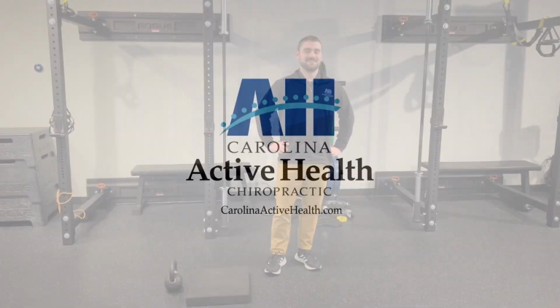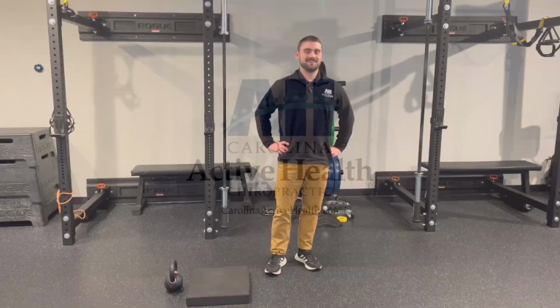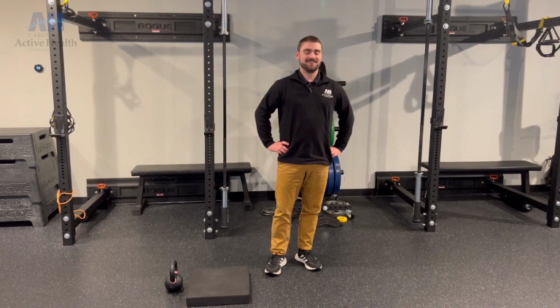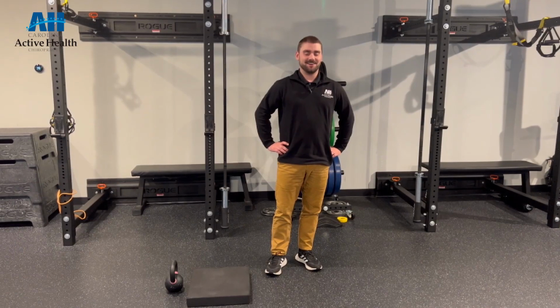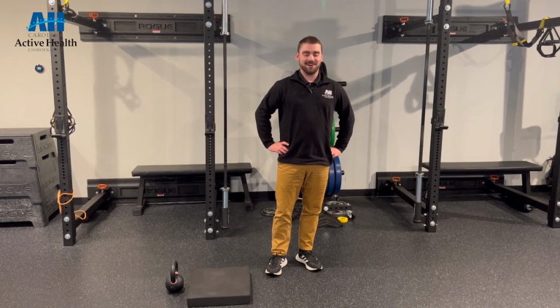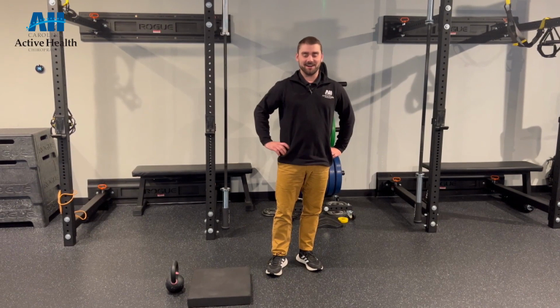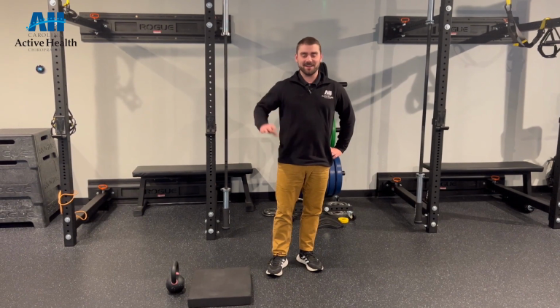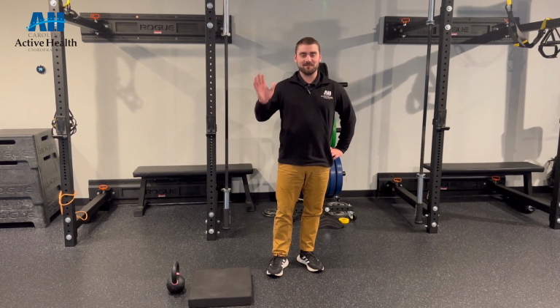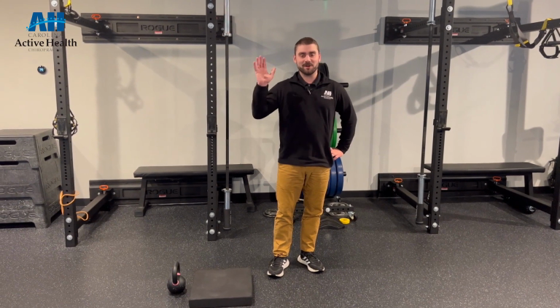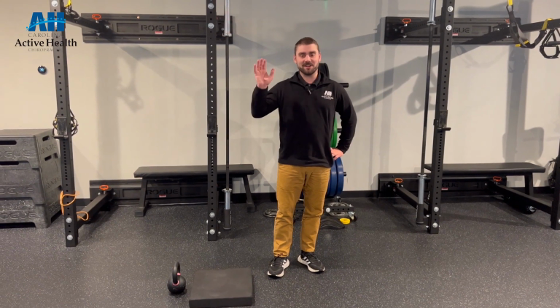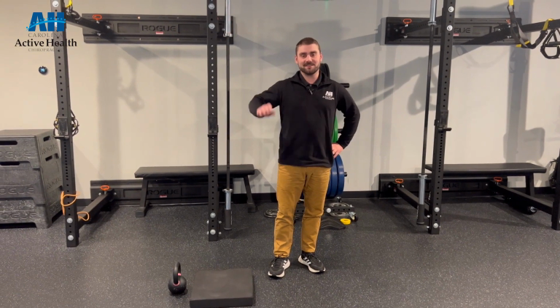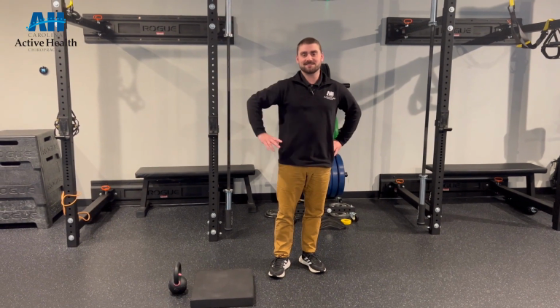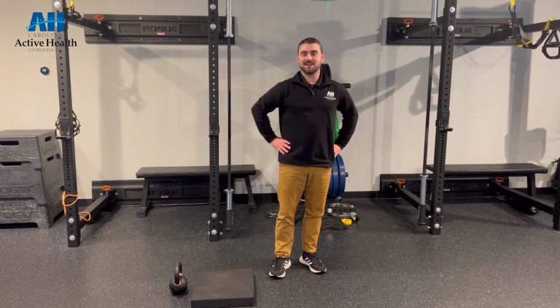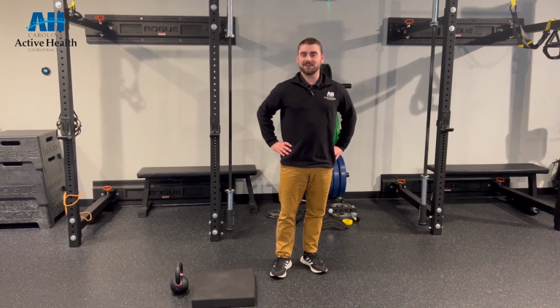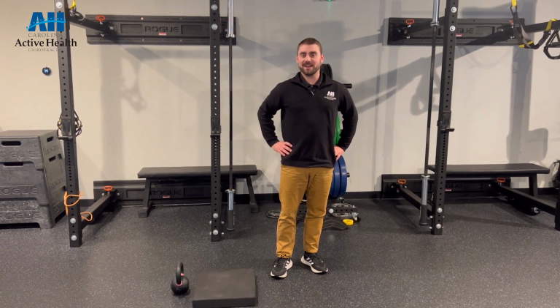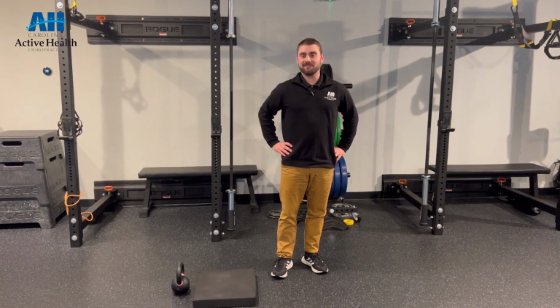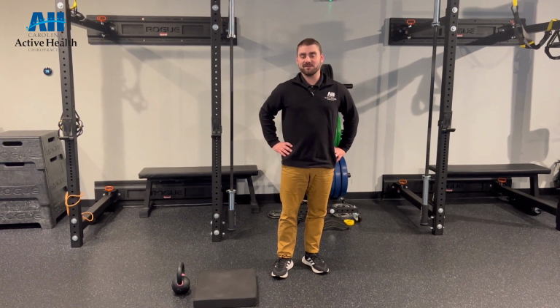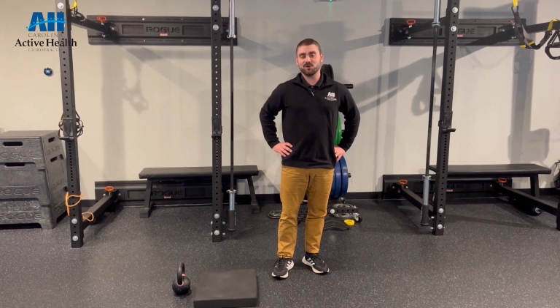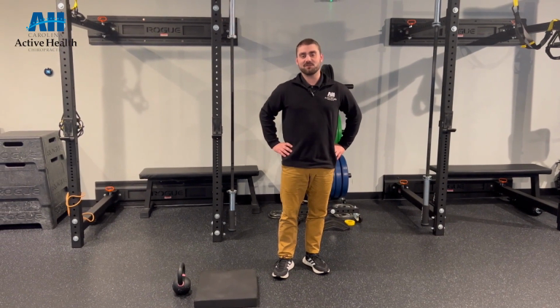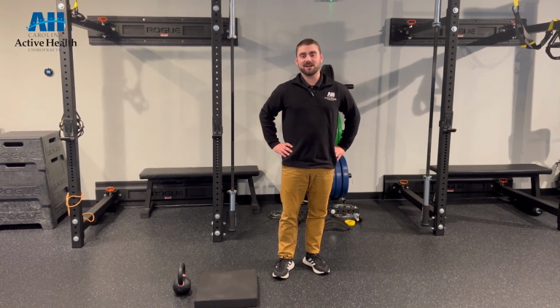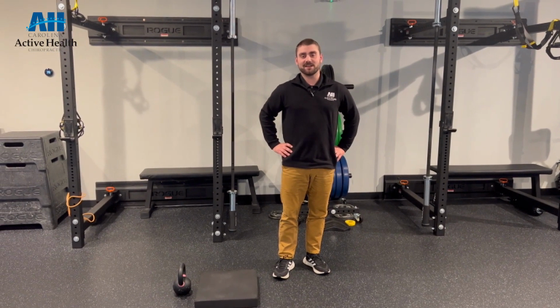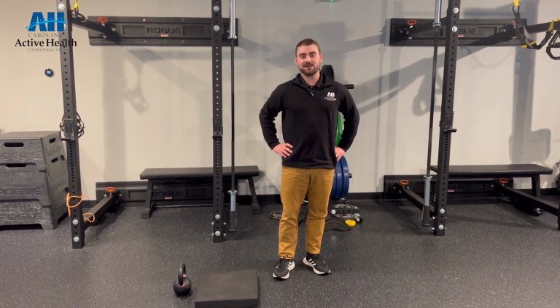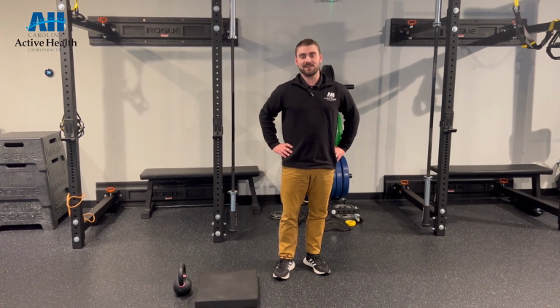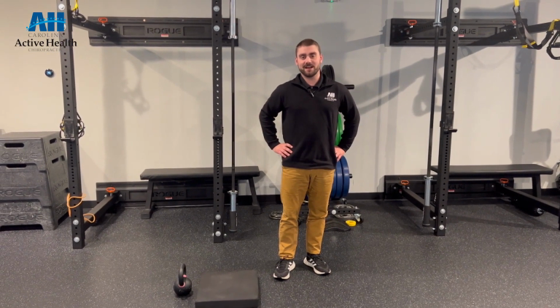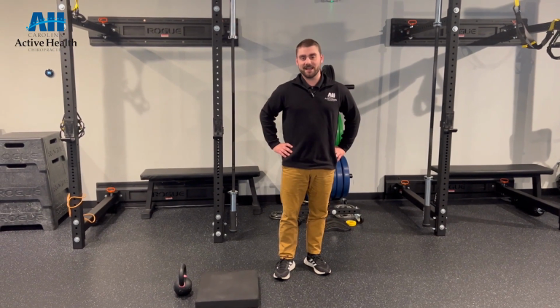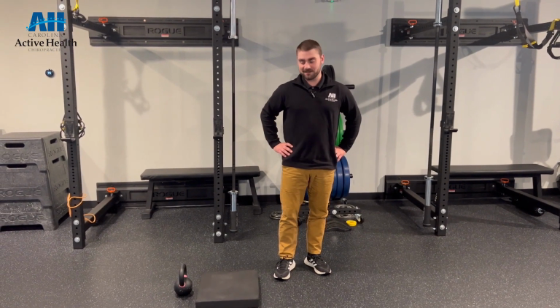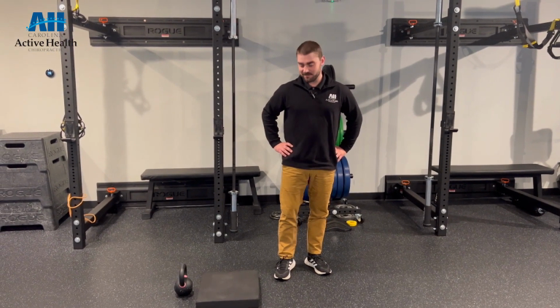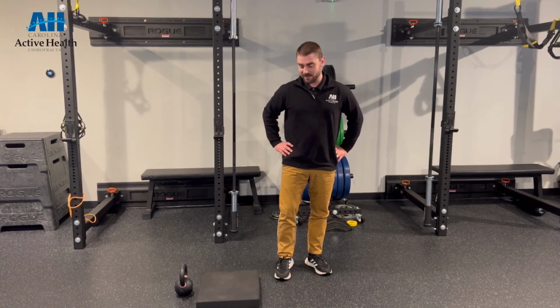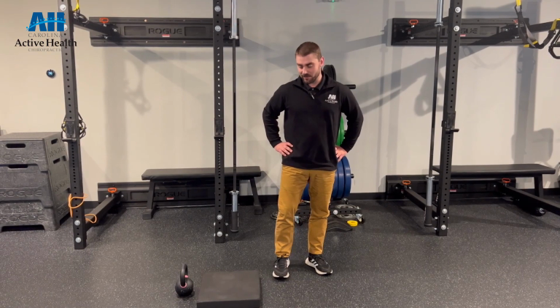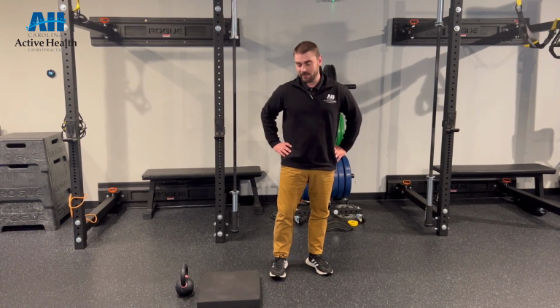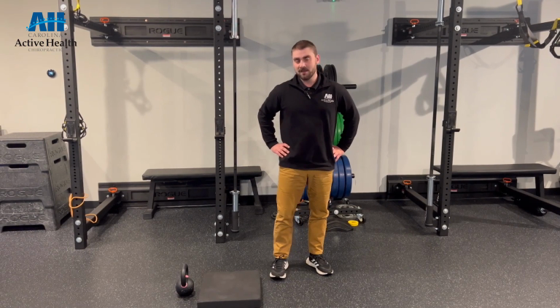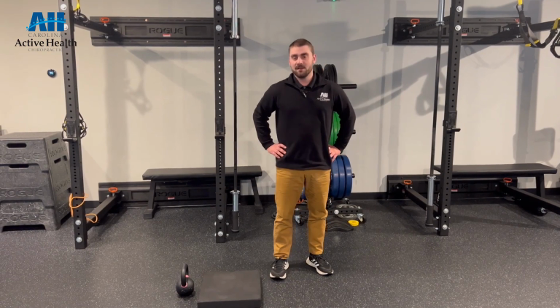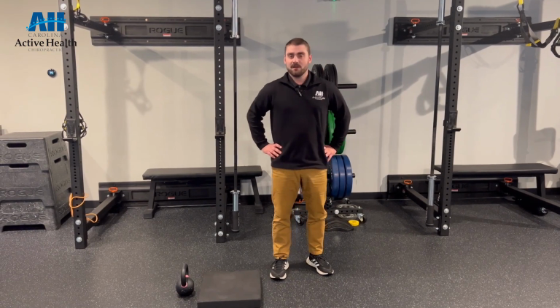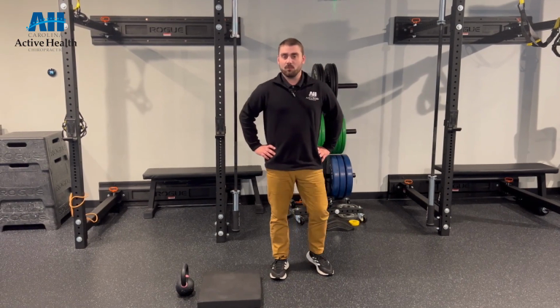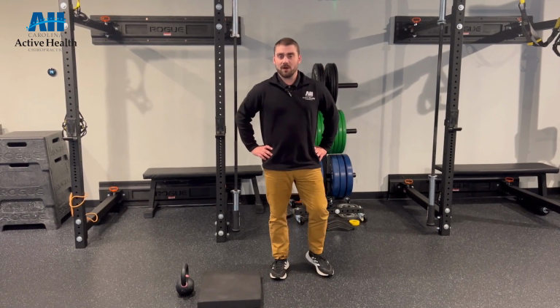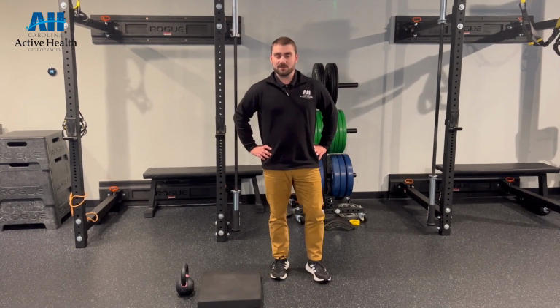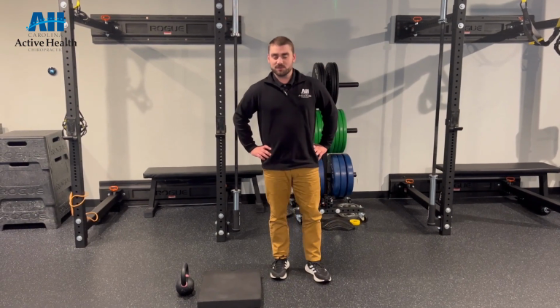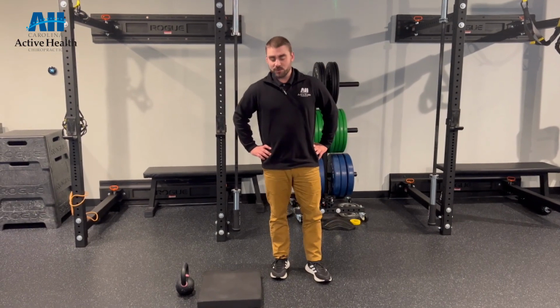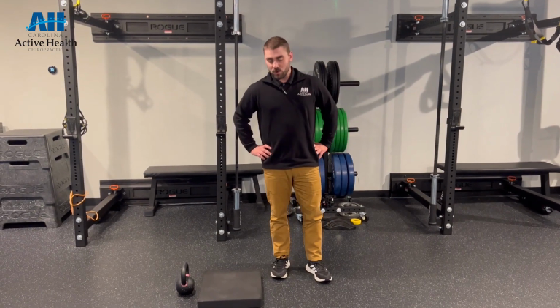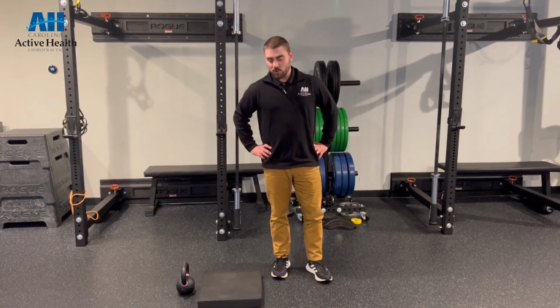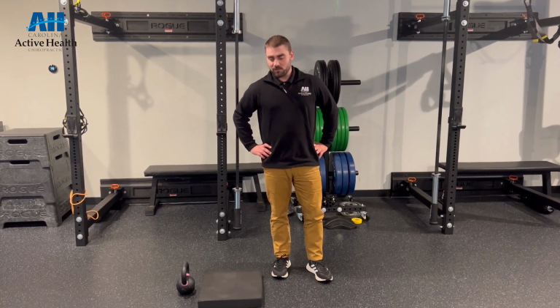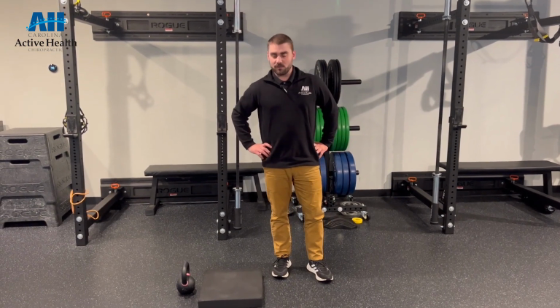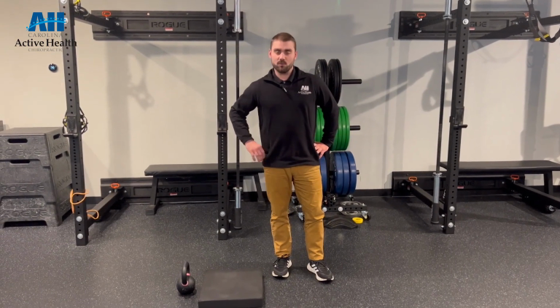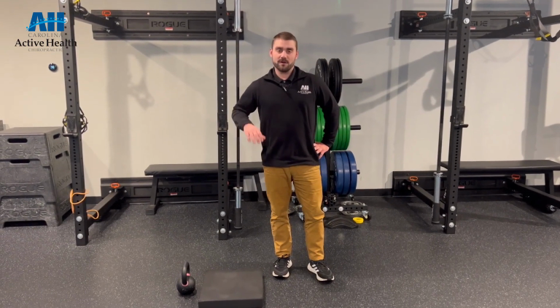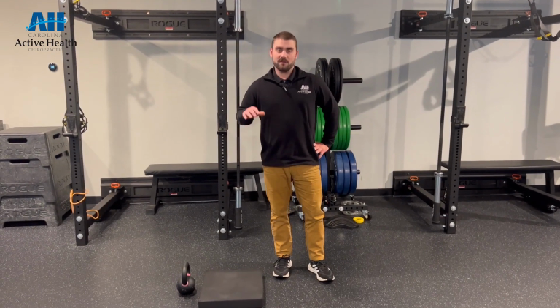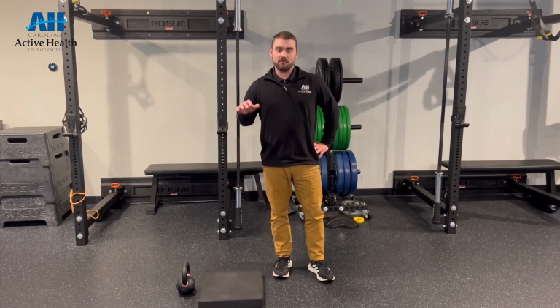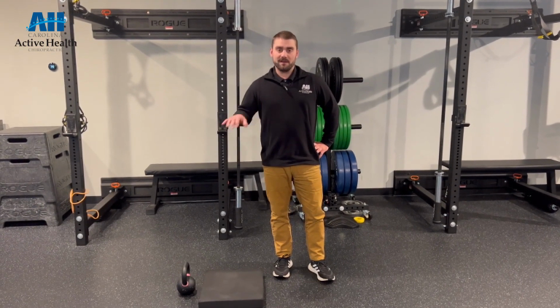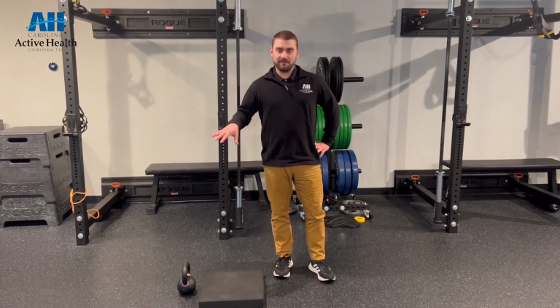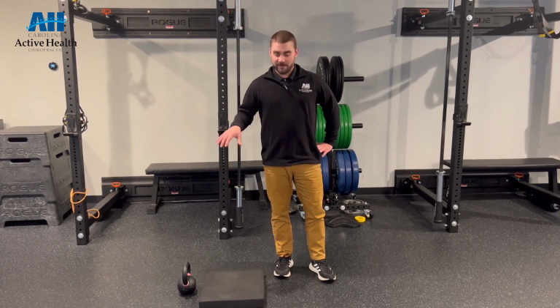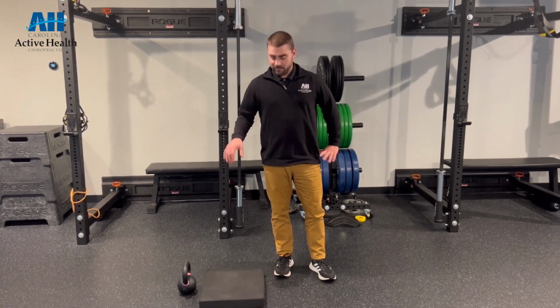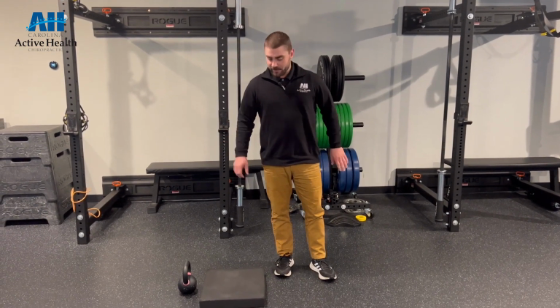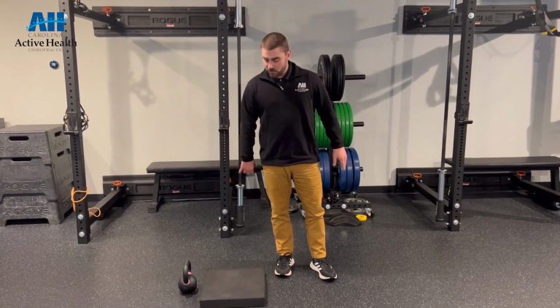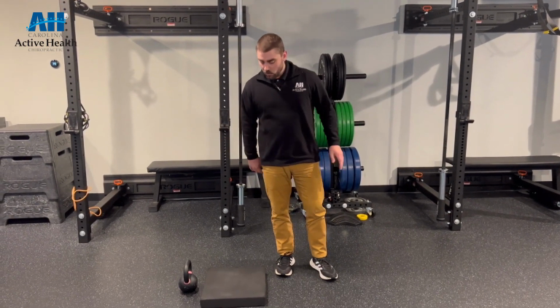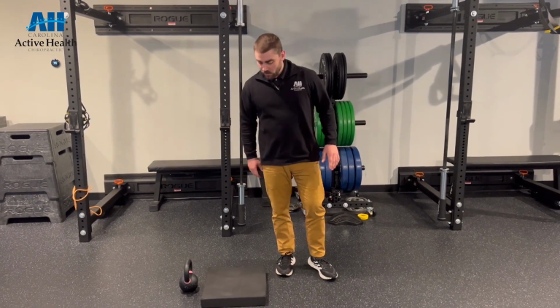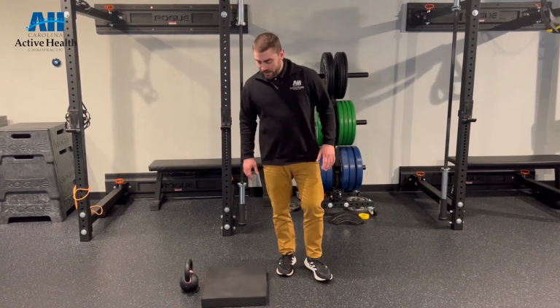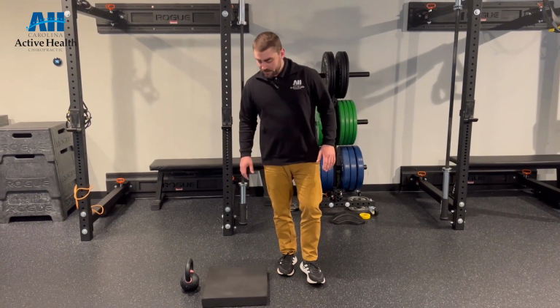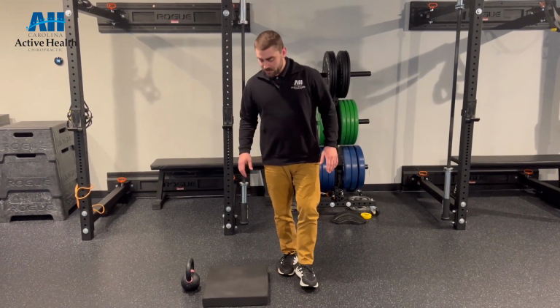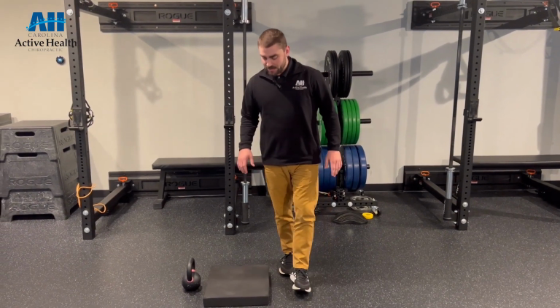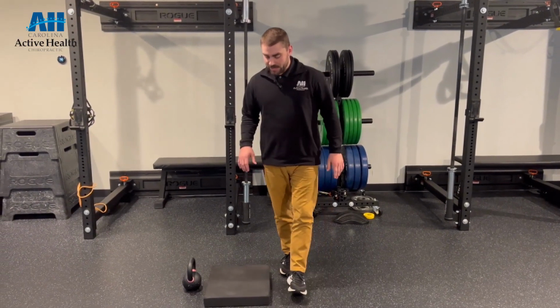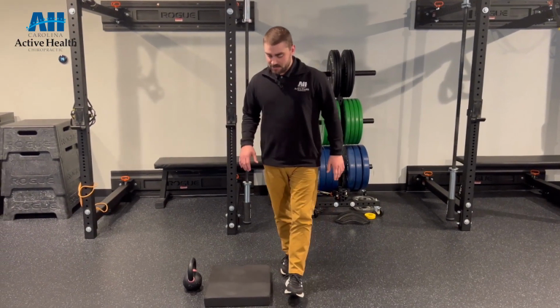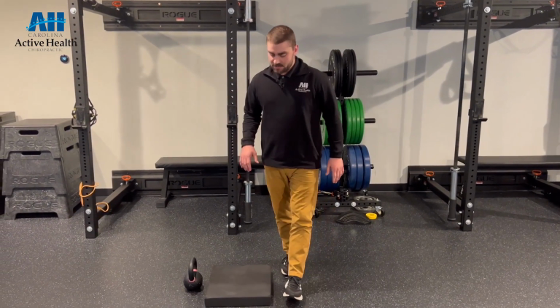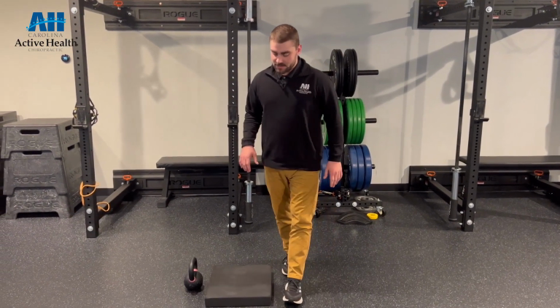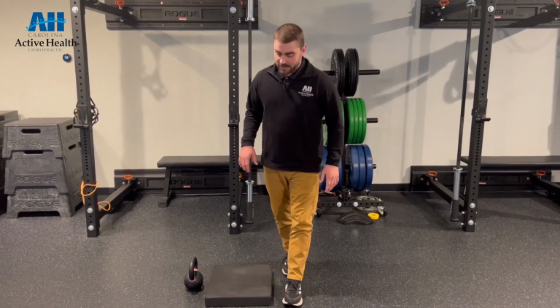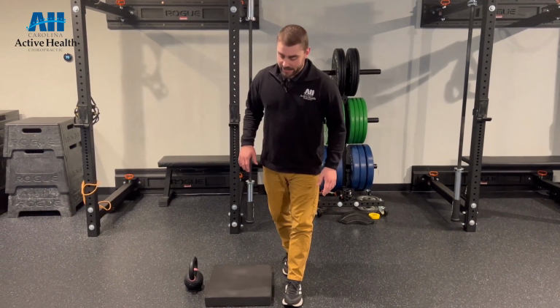All right, everybody, it's Dr. Gavin over at Carolina Active Health. Wanted to go over one of my favorite core exercises today.